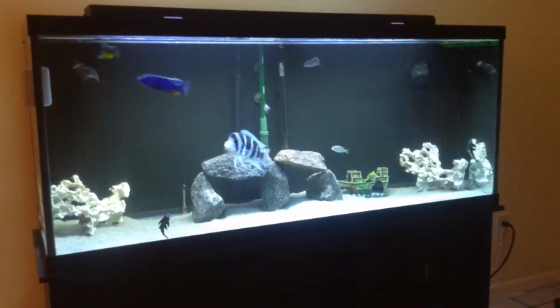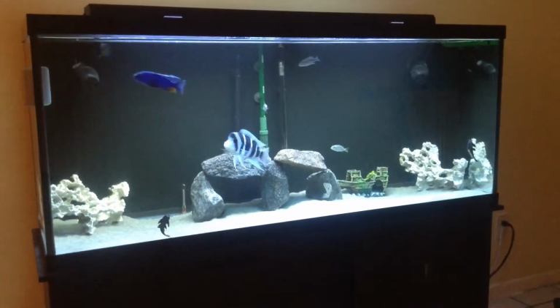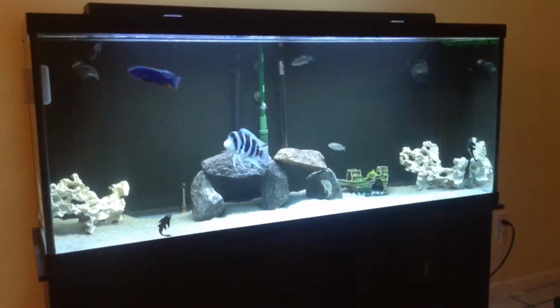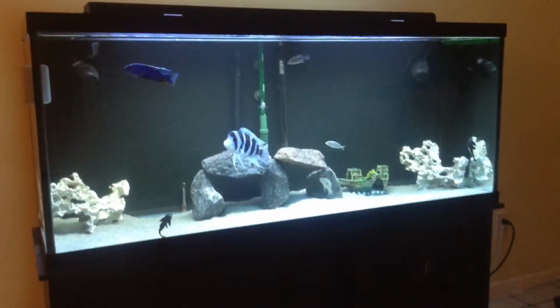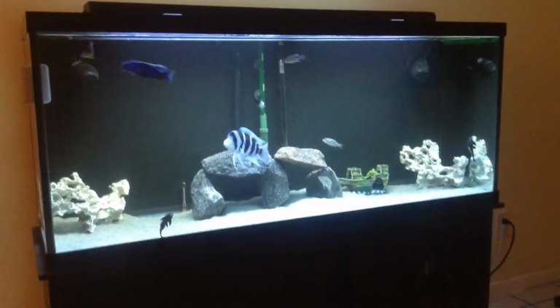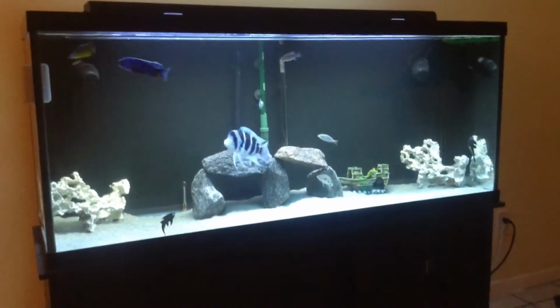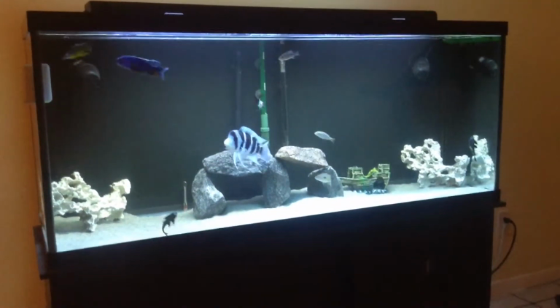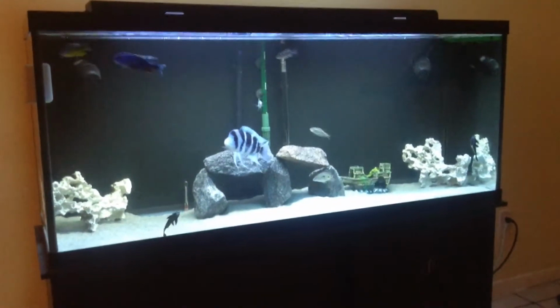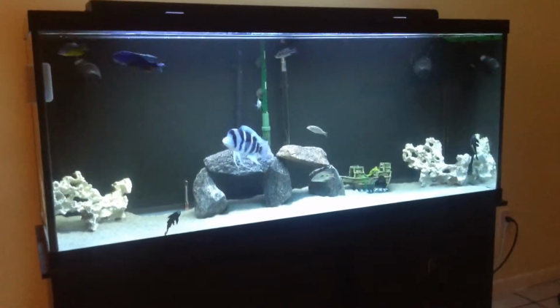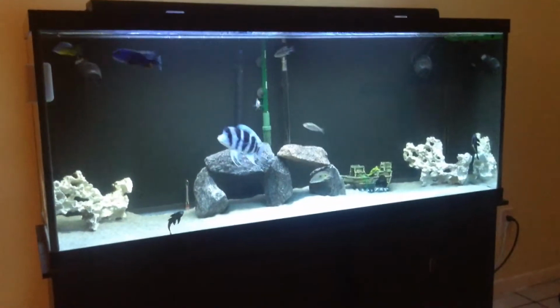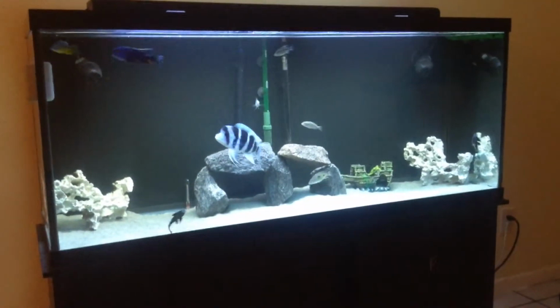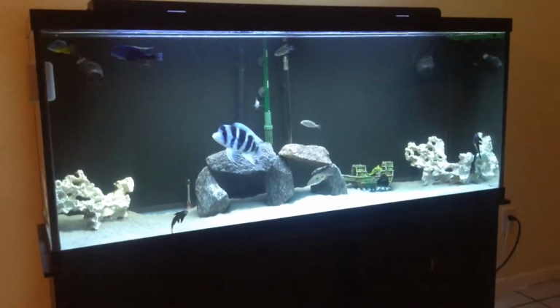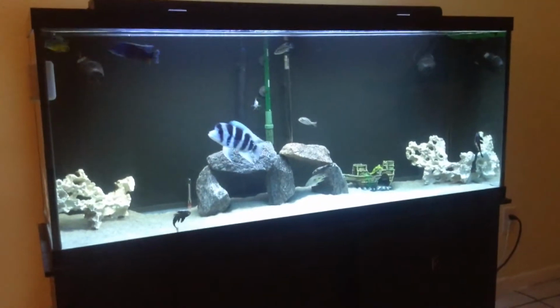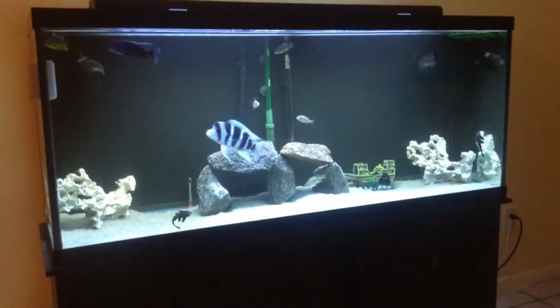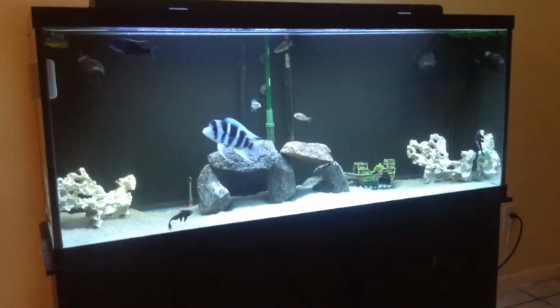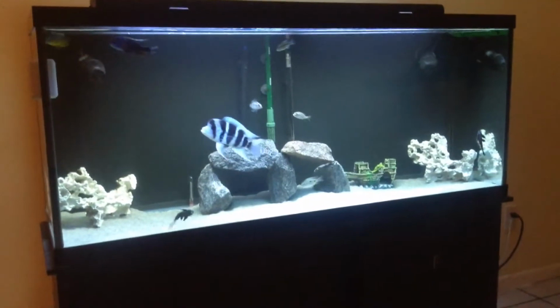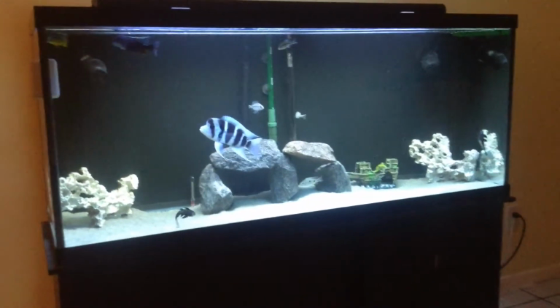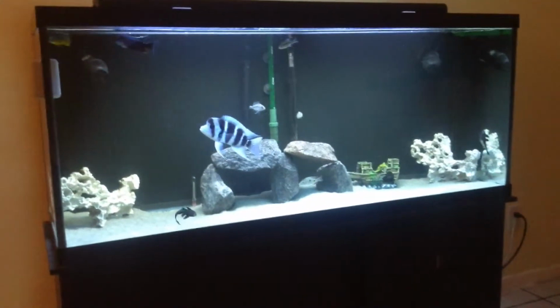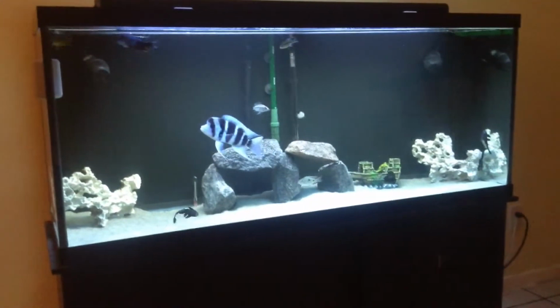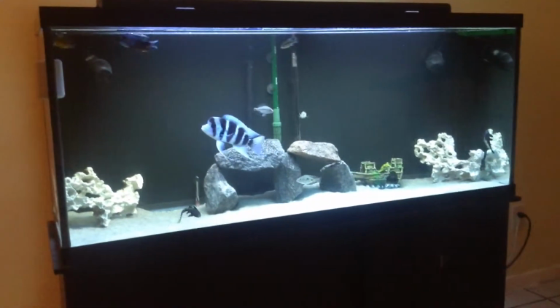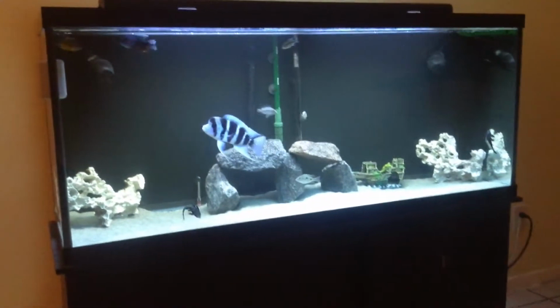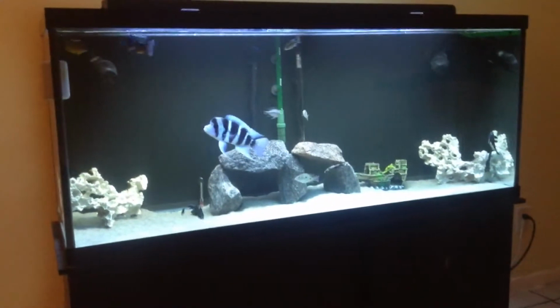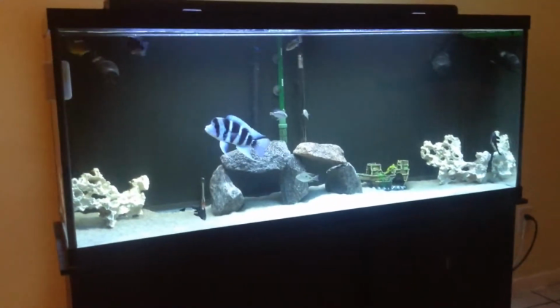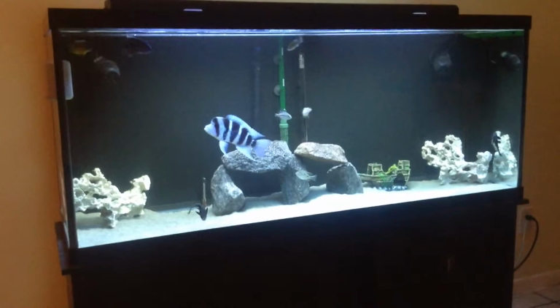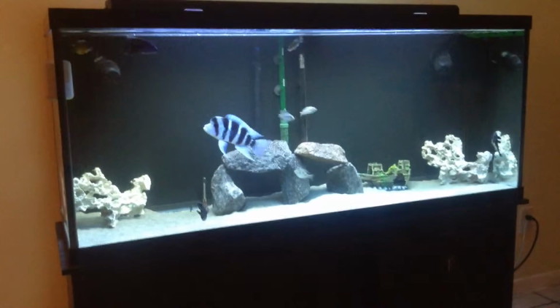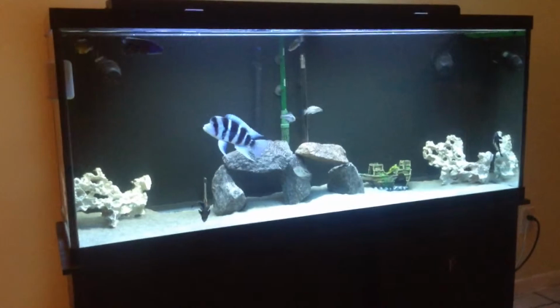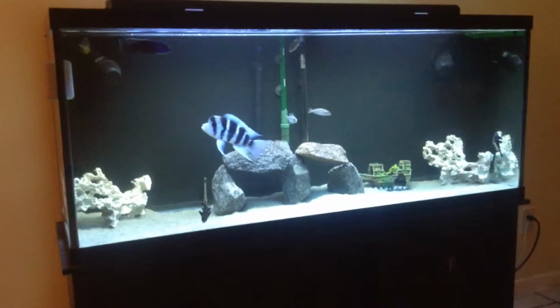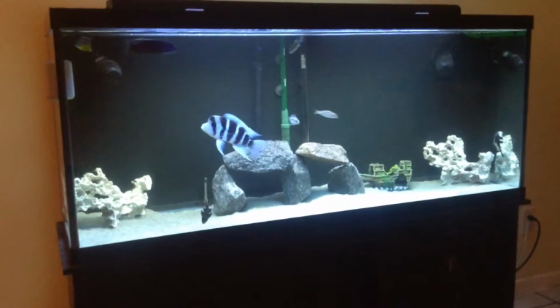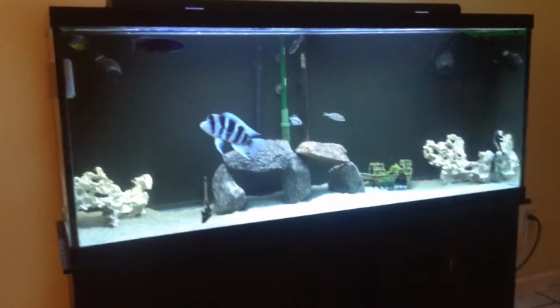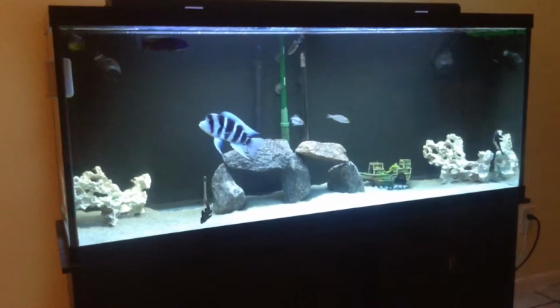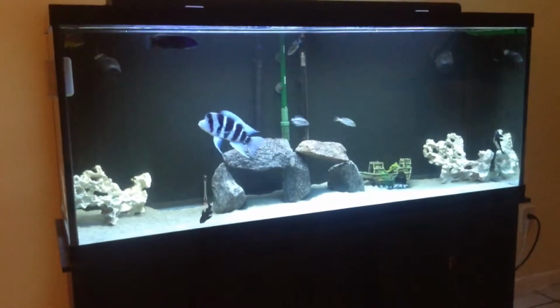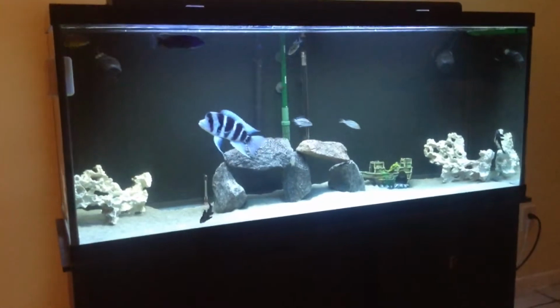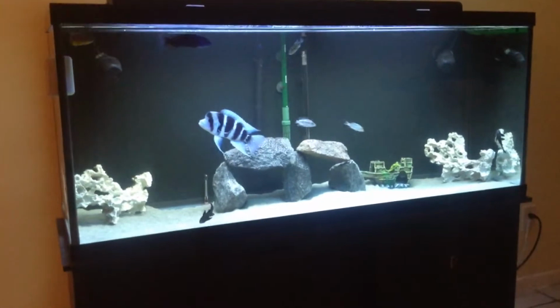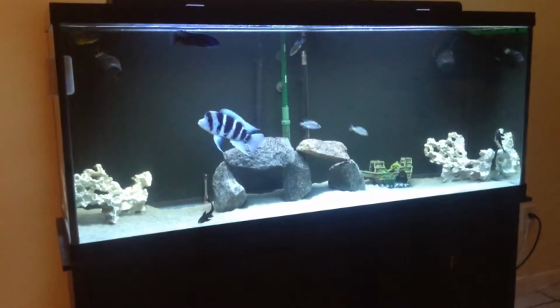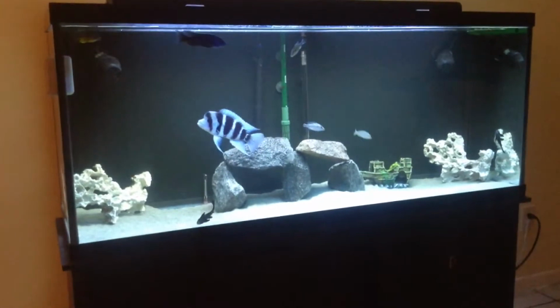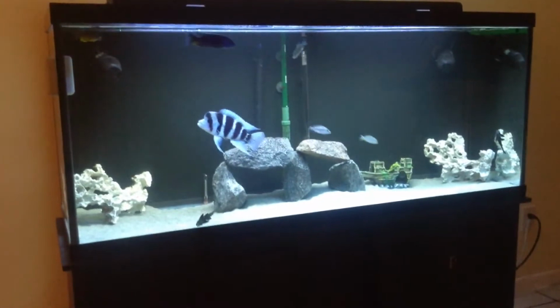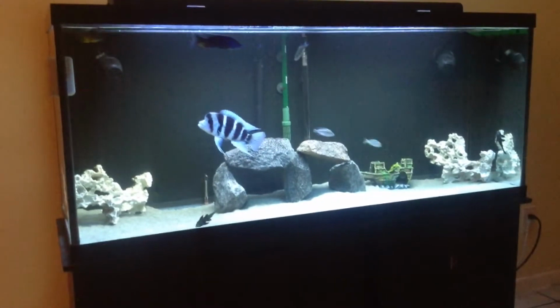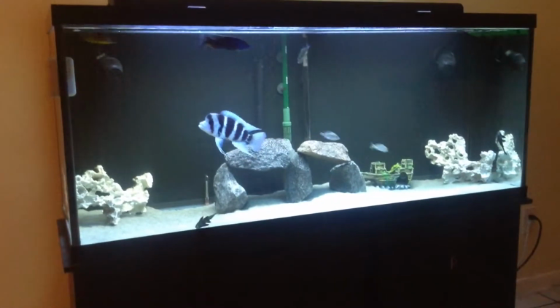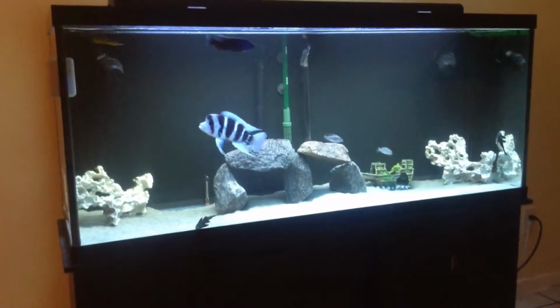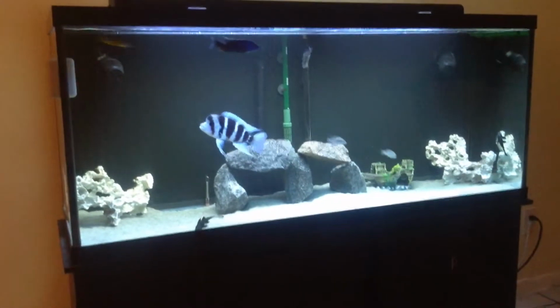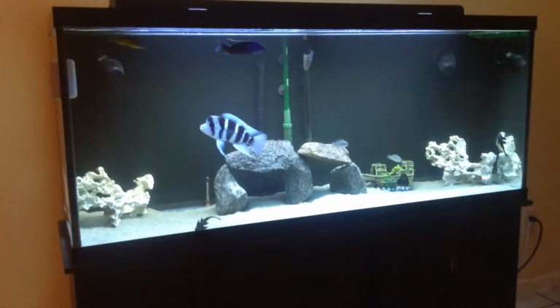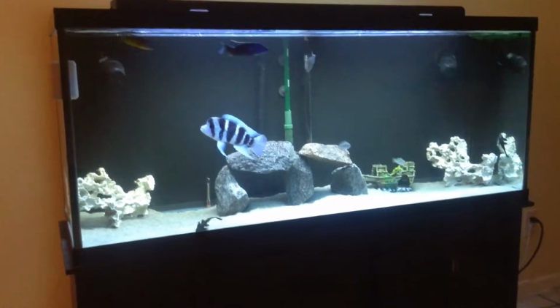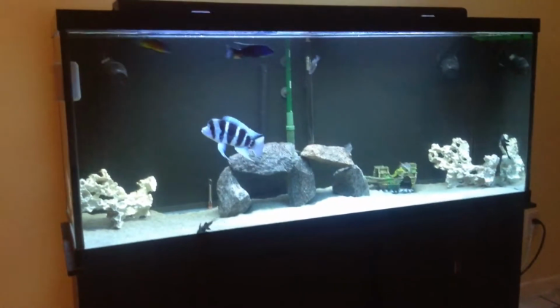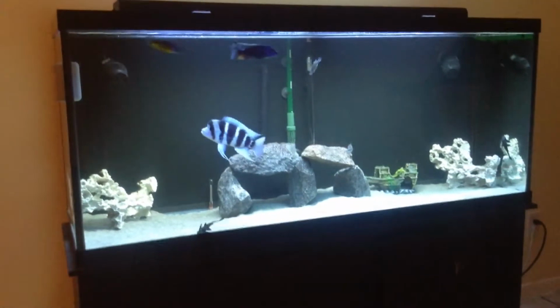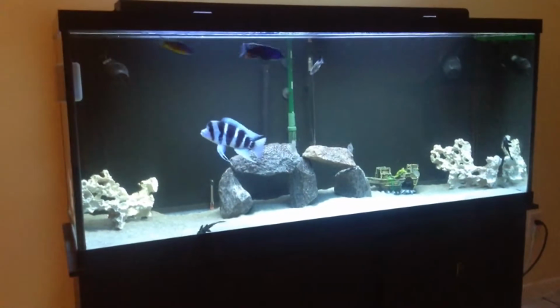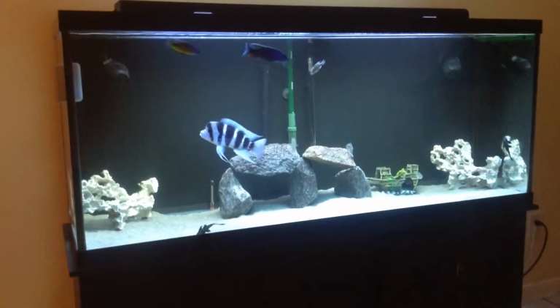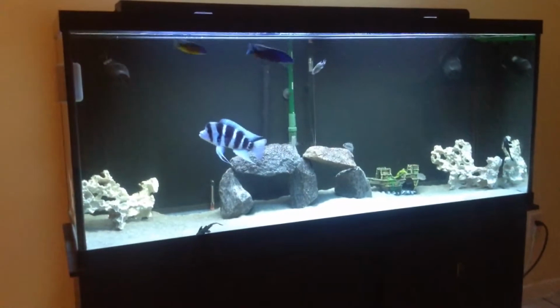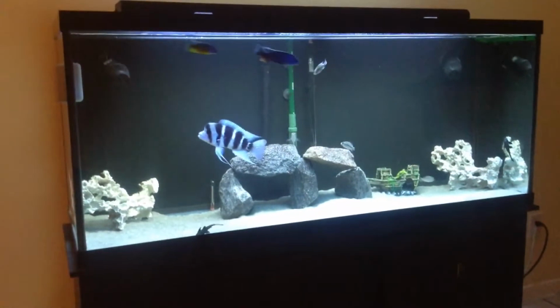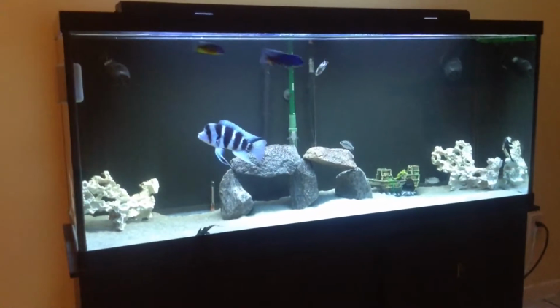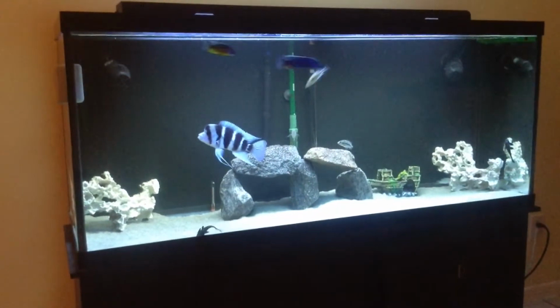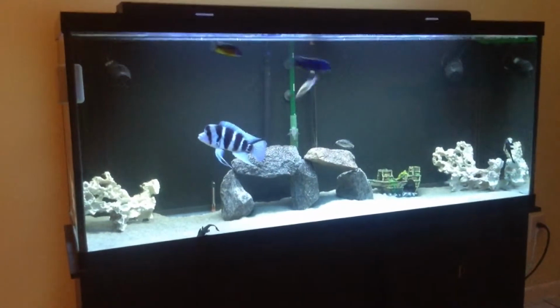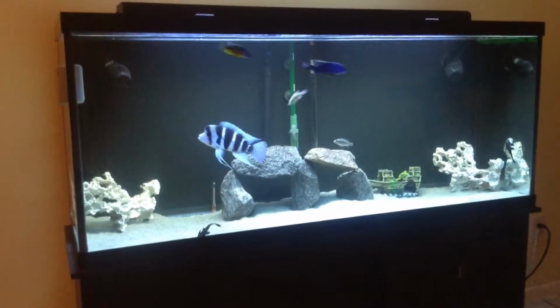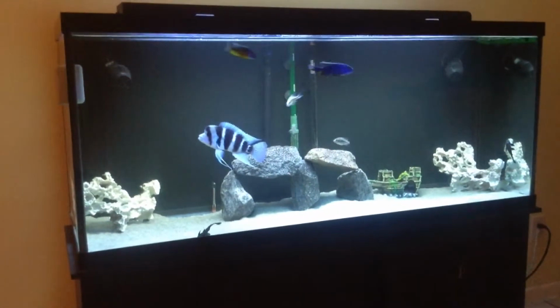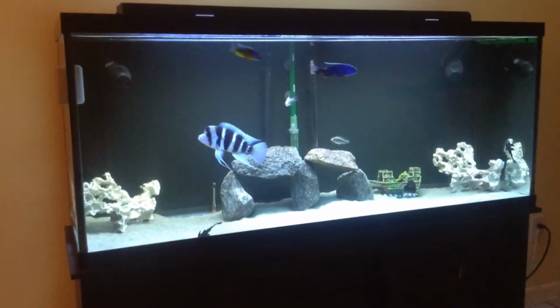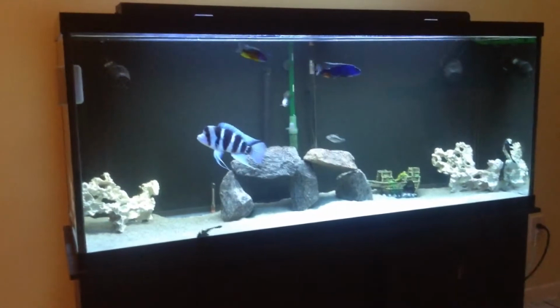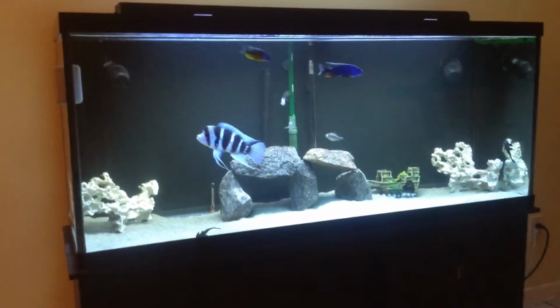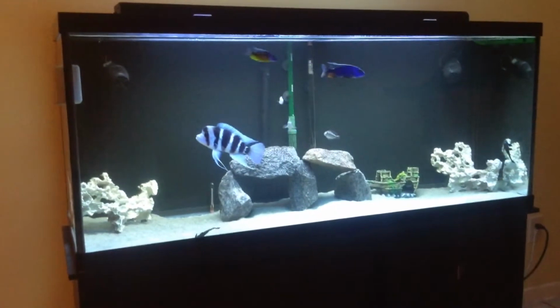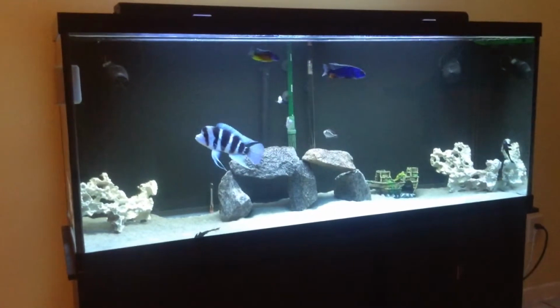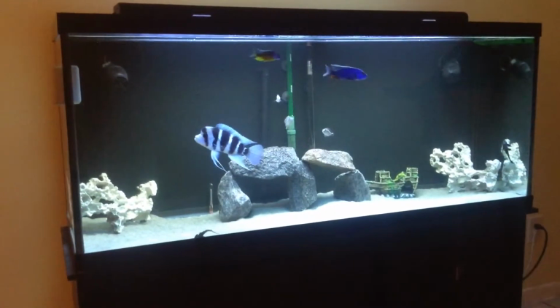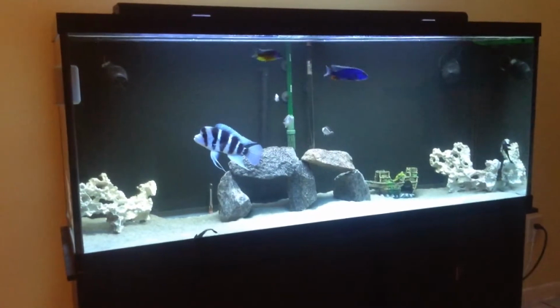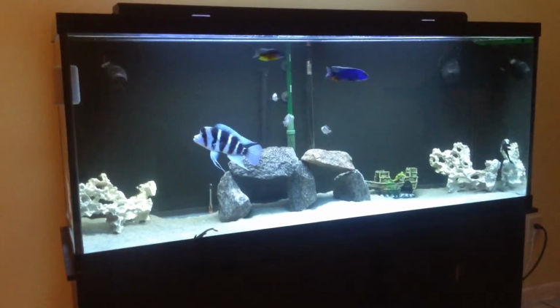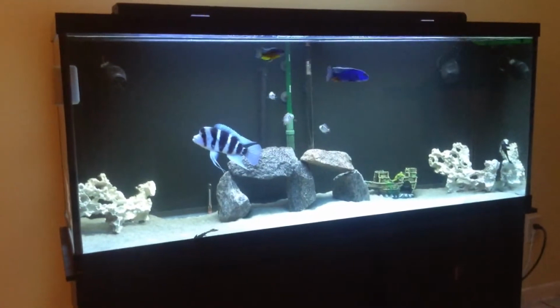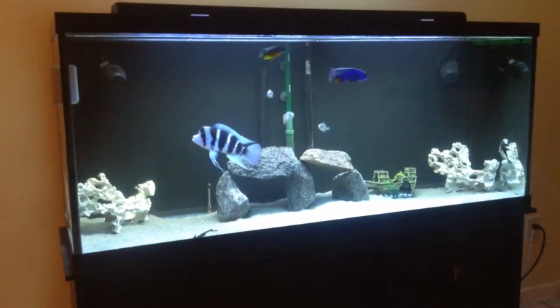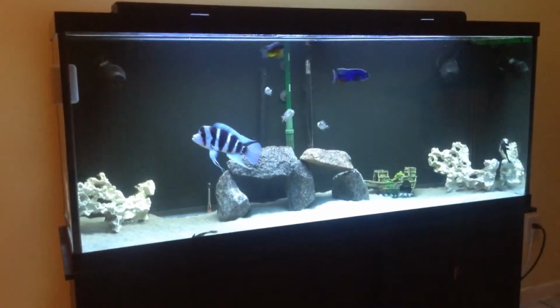Here's my 120 gallon tank. It's been up for about six months.